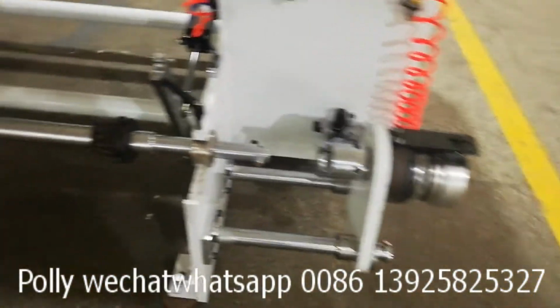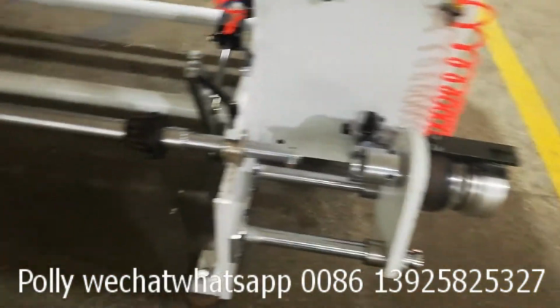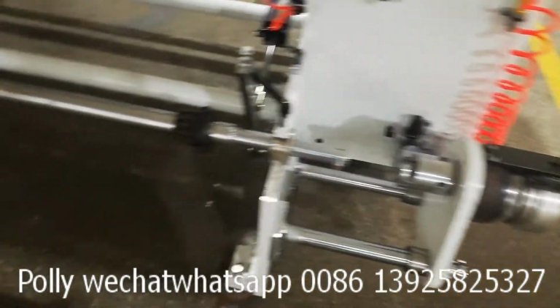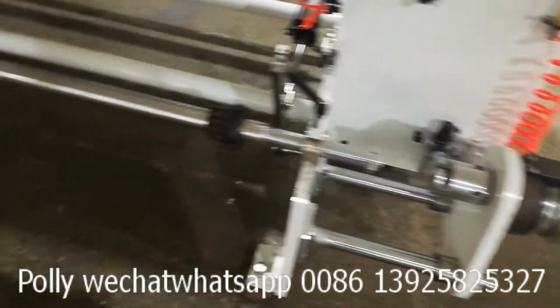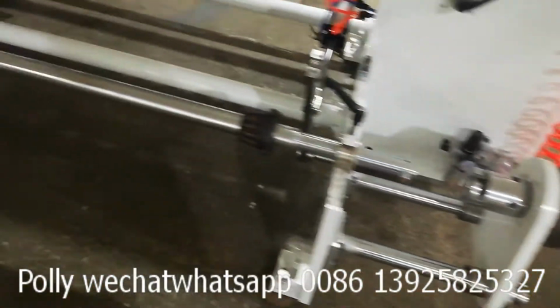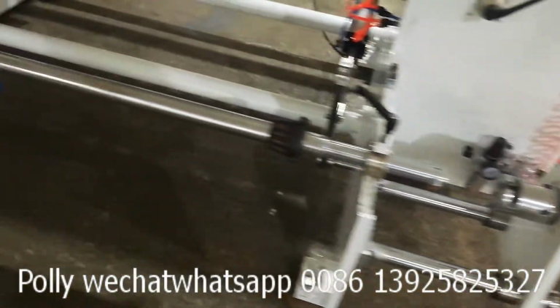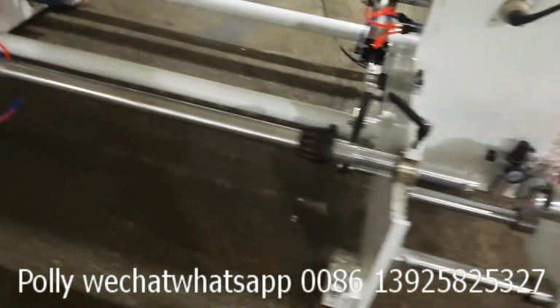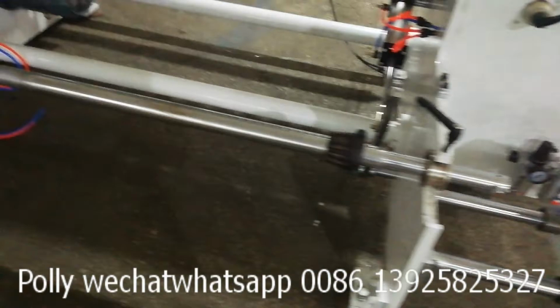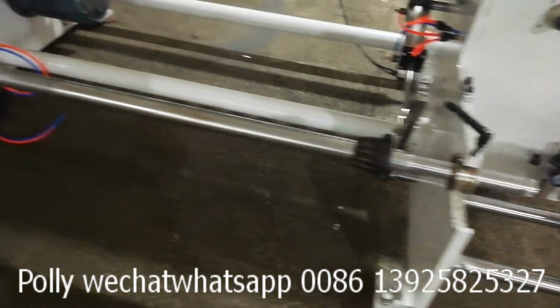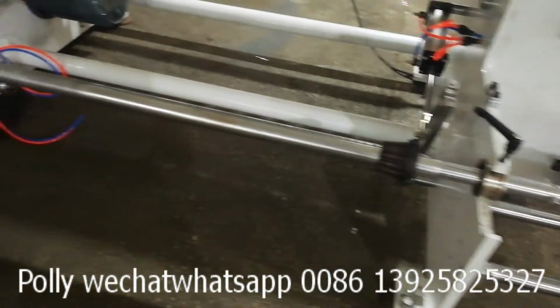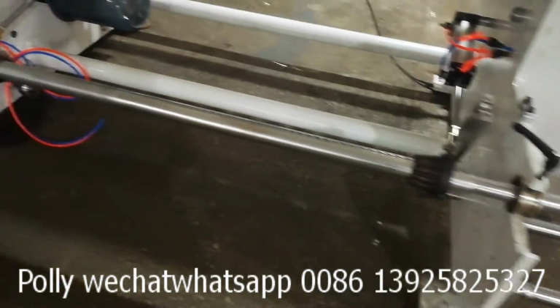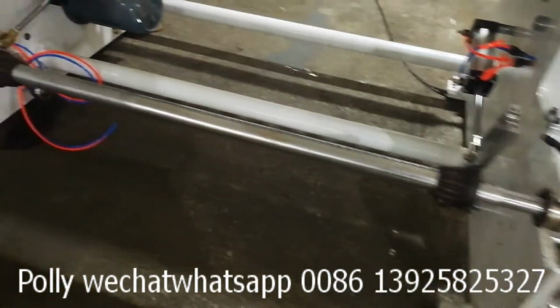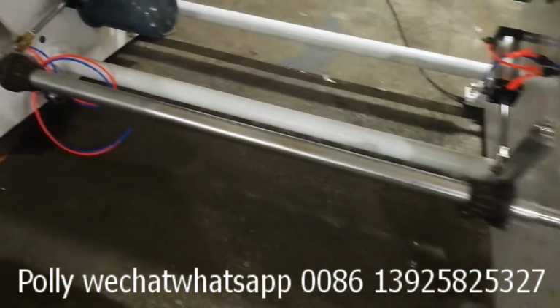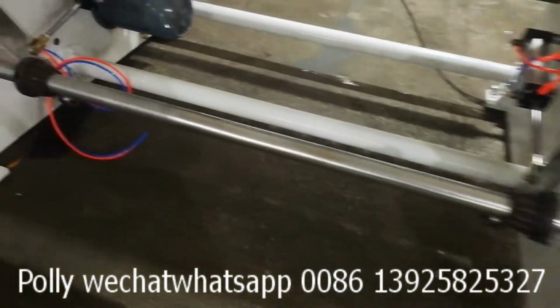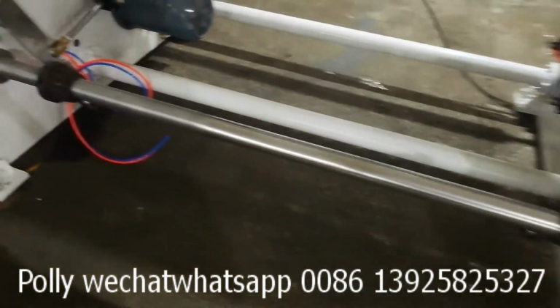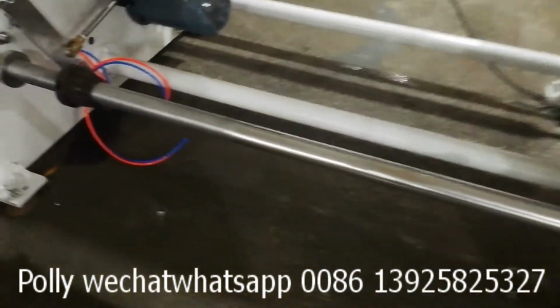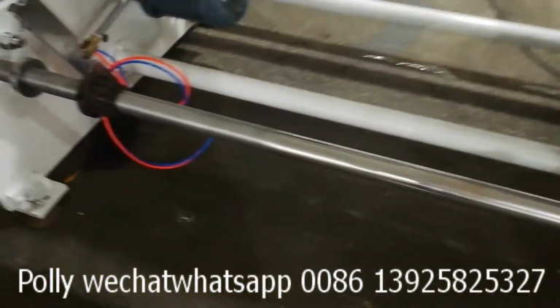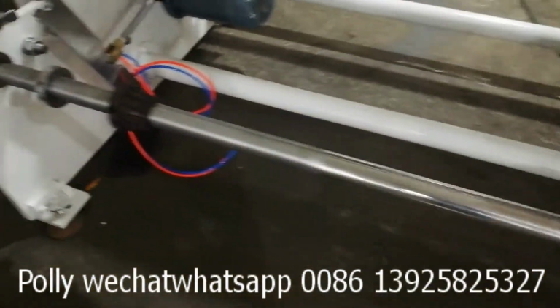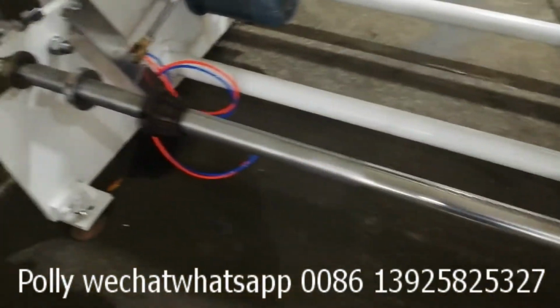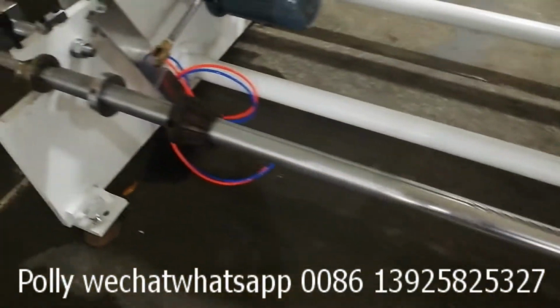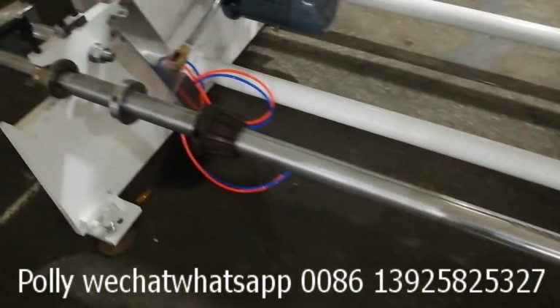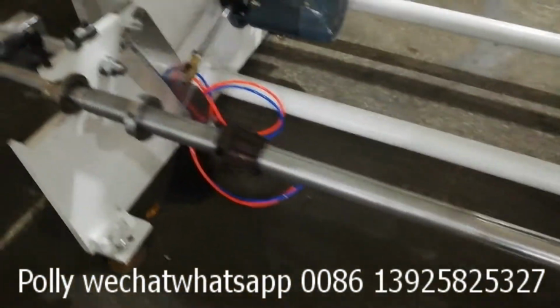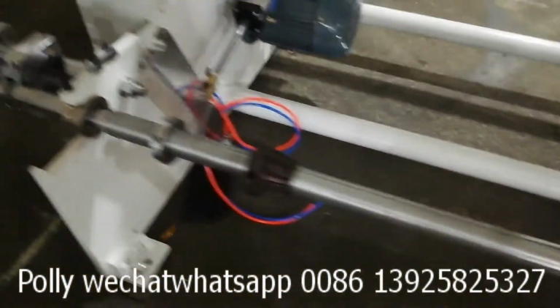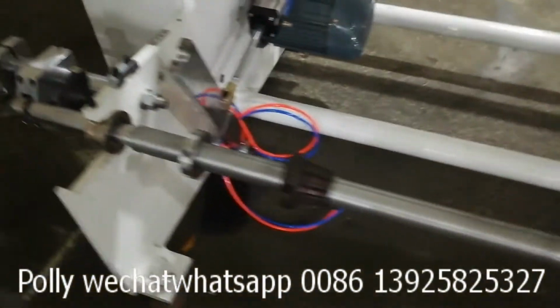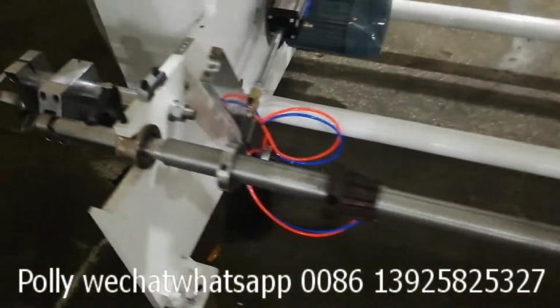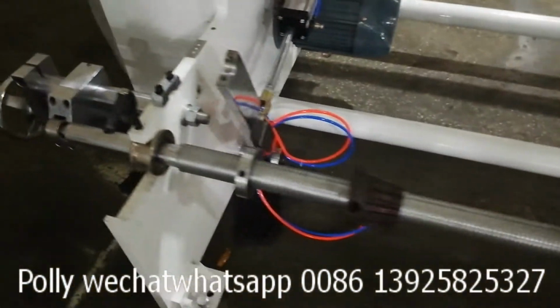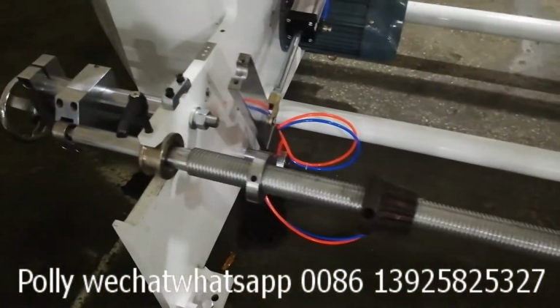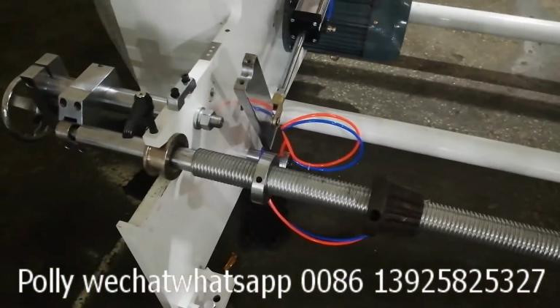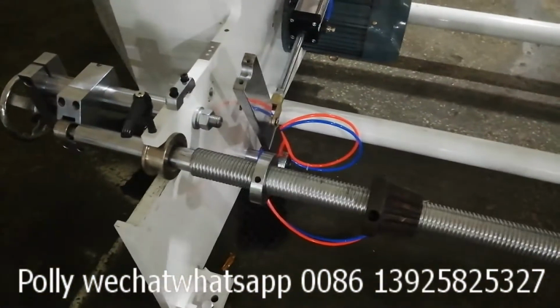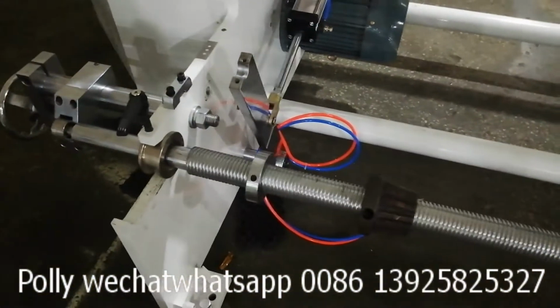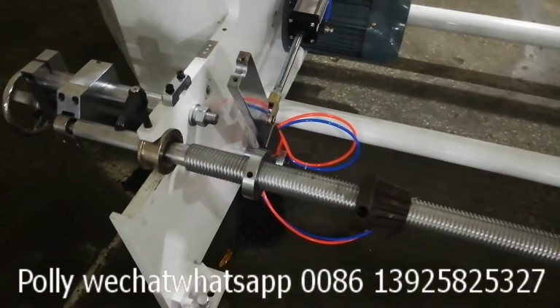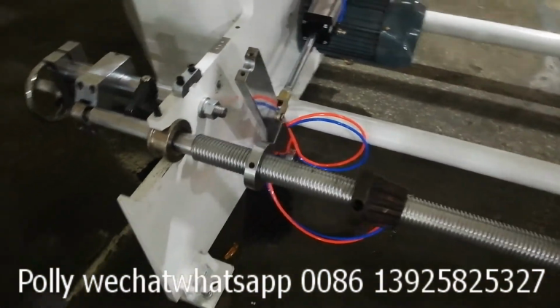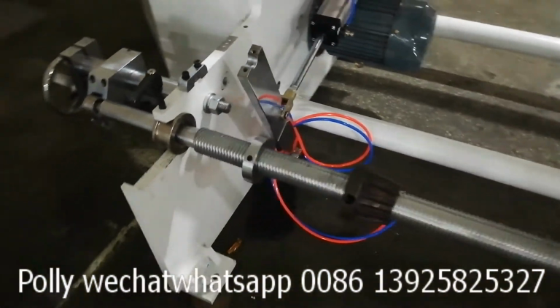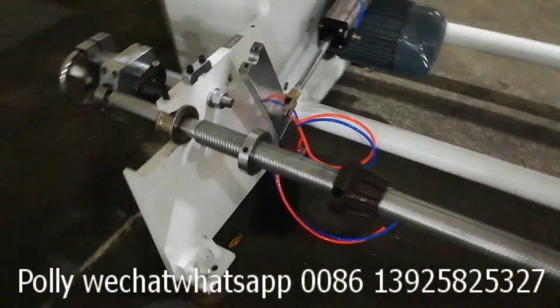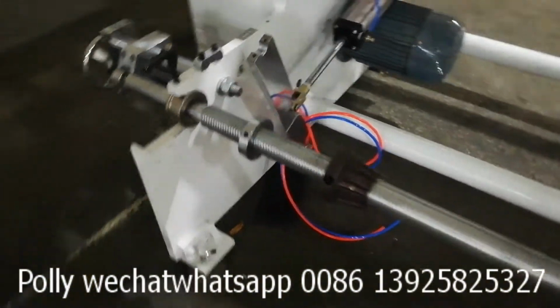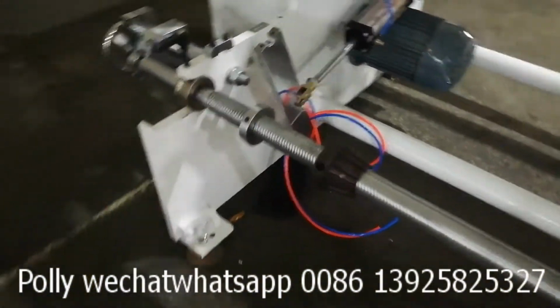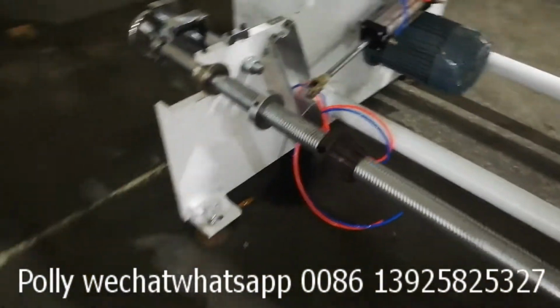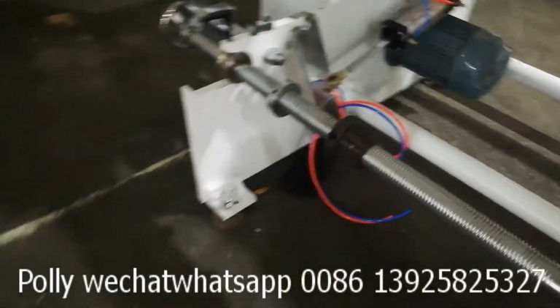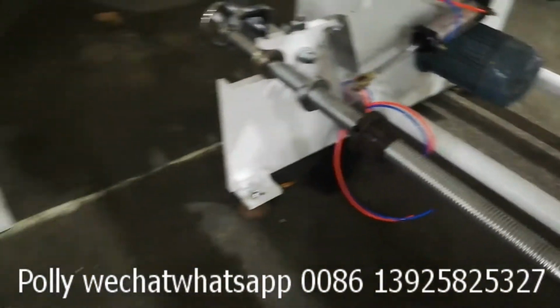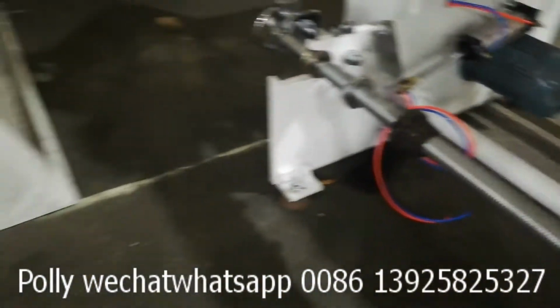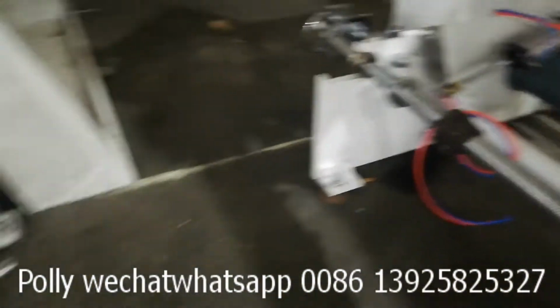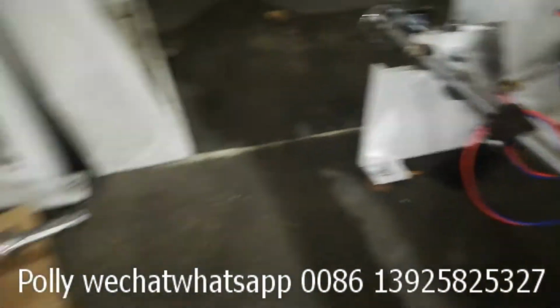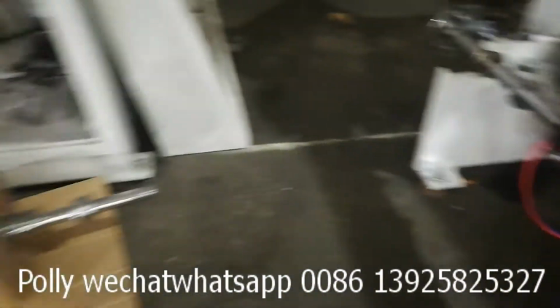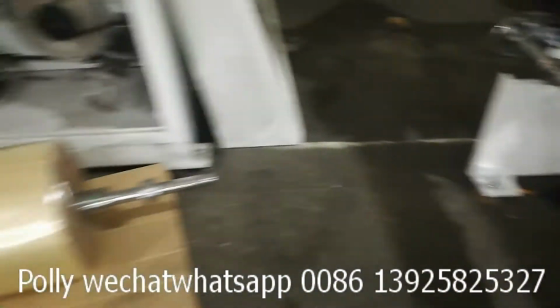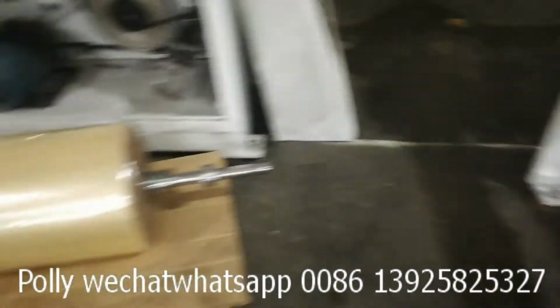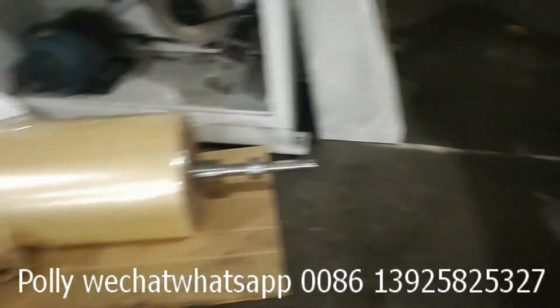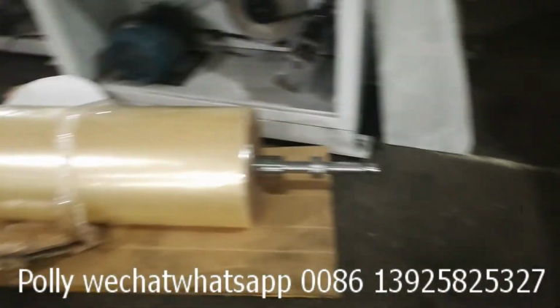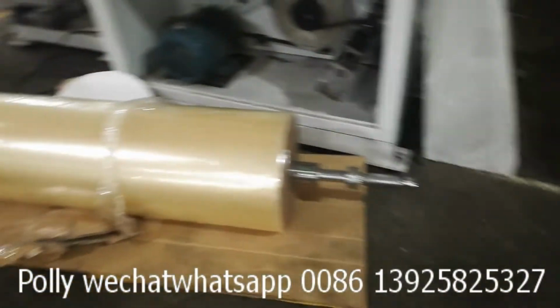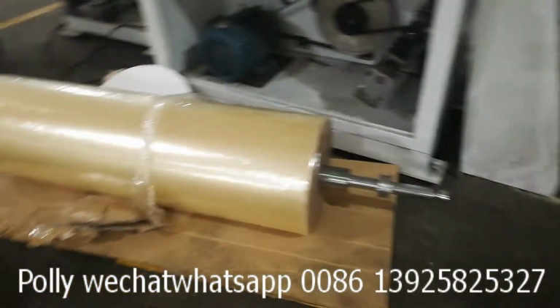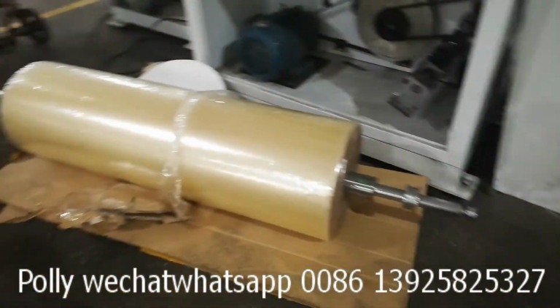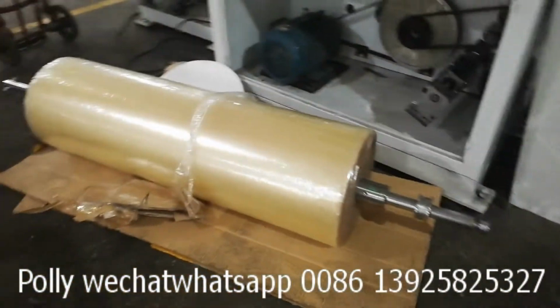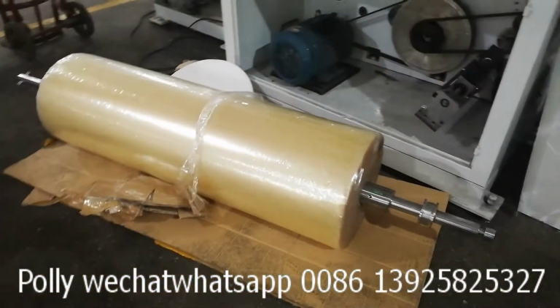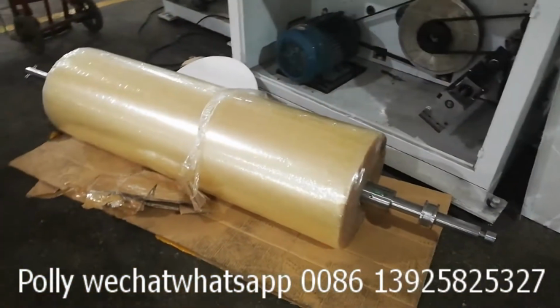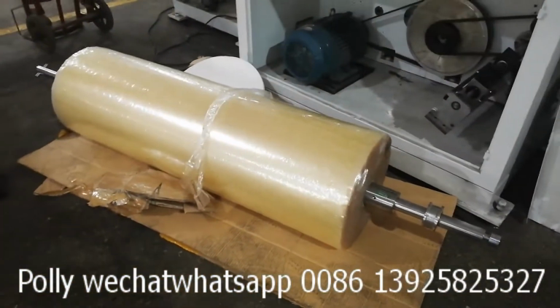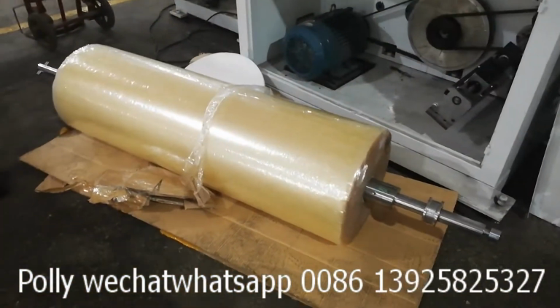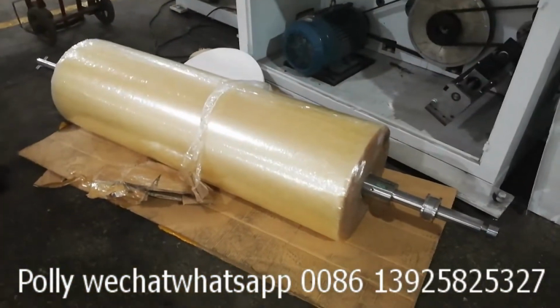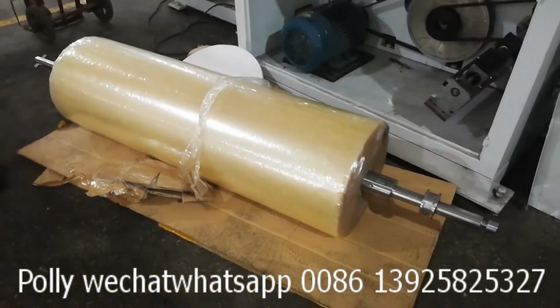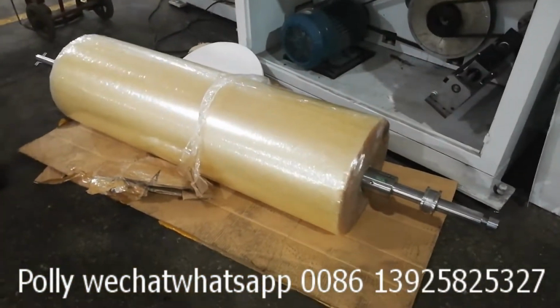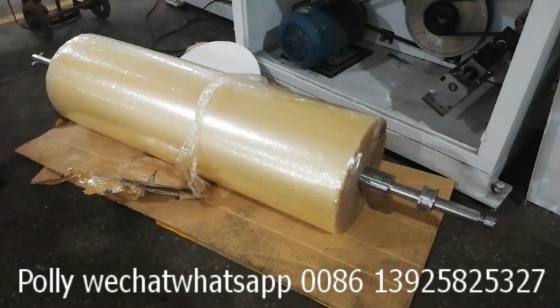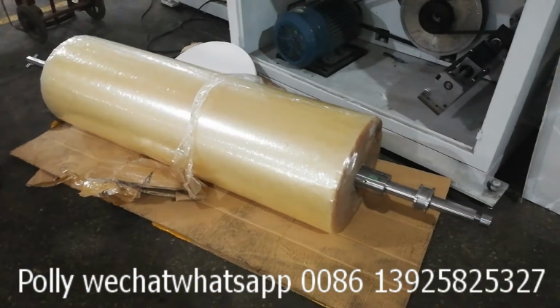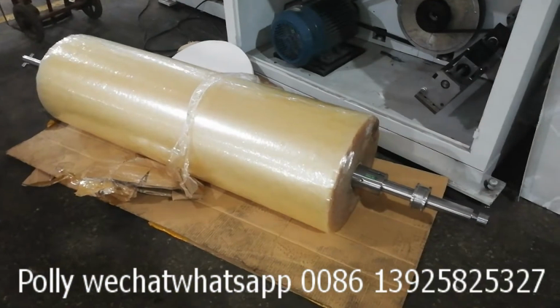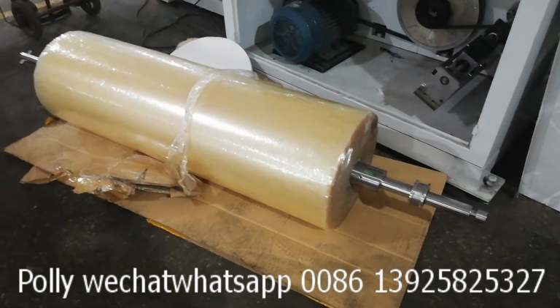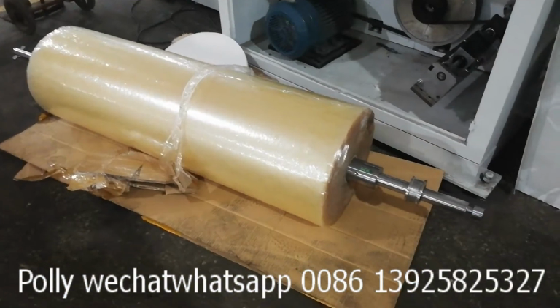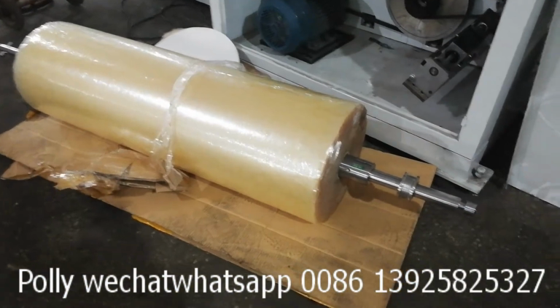This is the screw shaft. Some customers will choose the edge shaft.